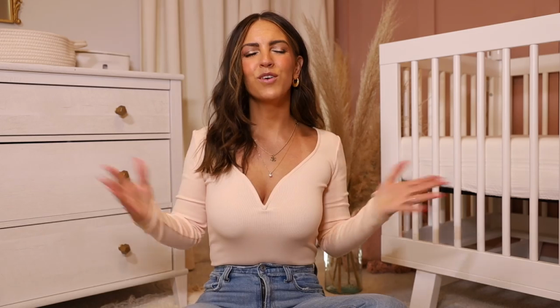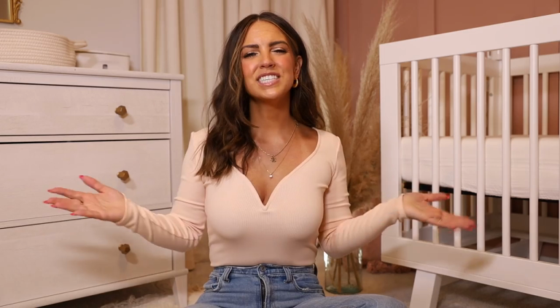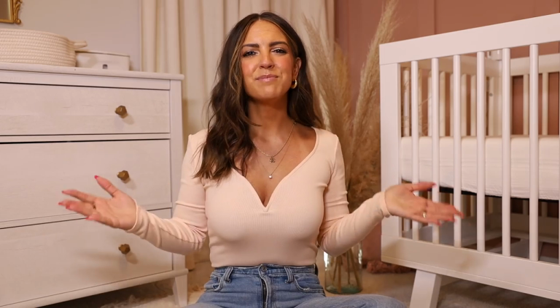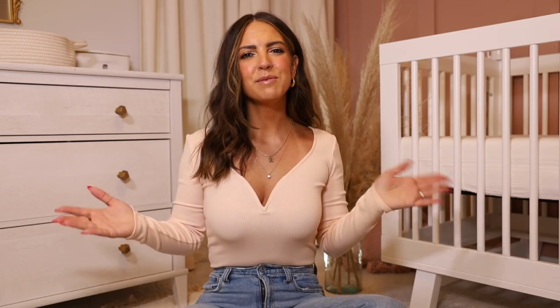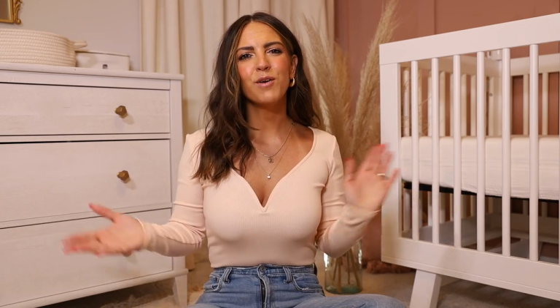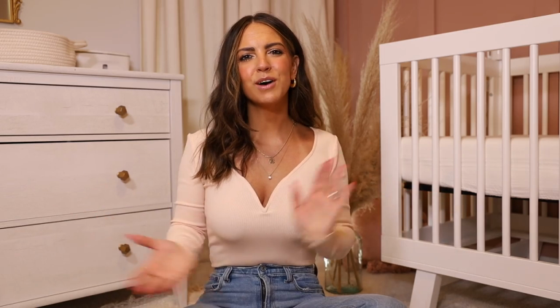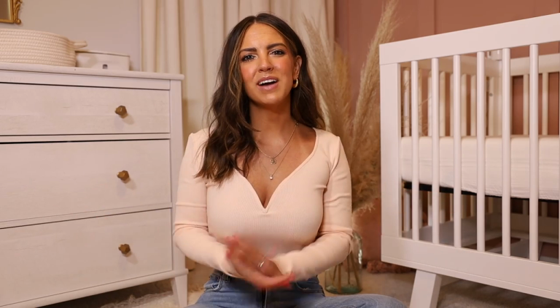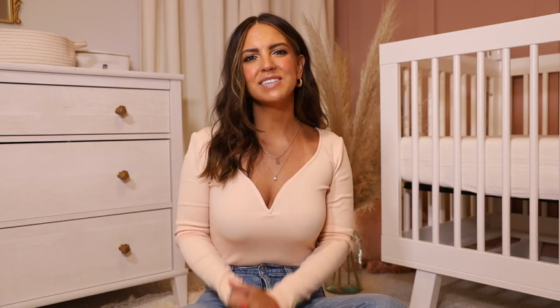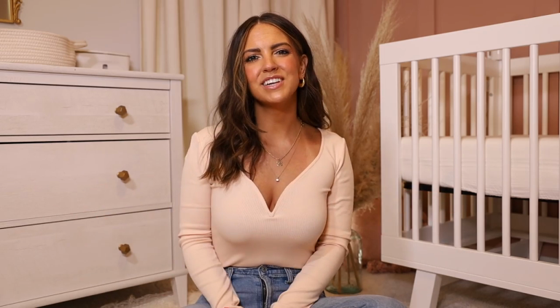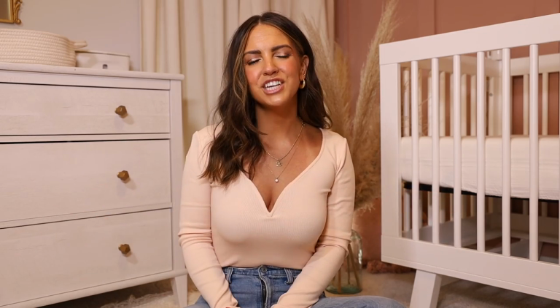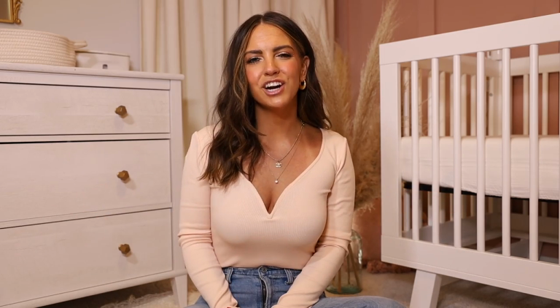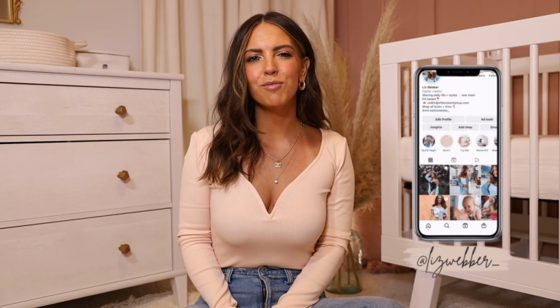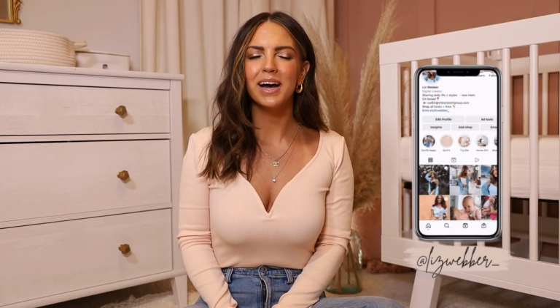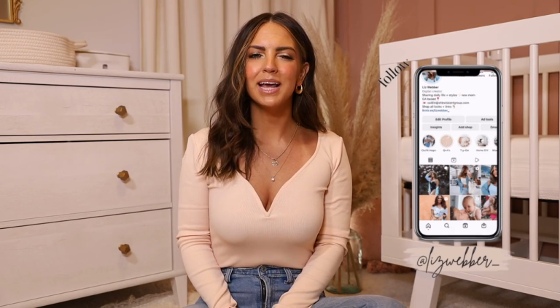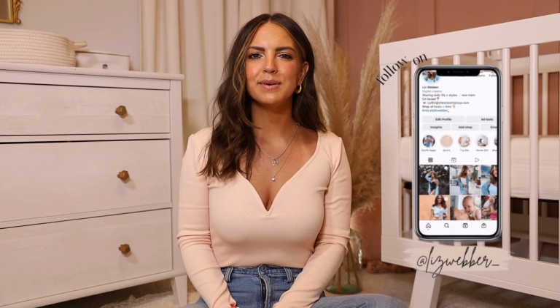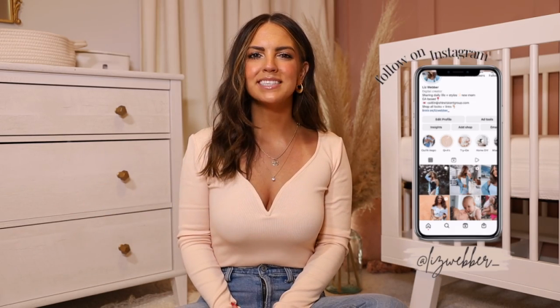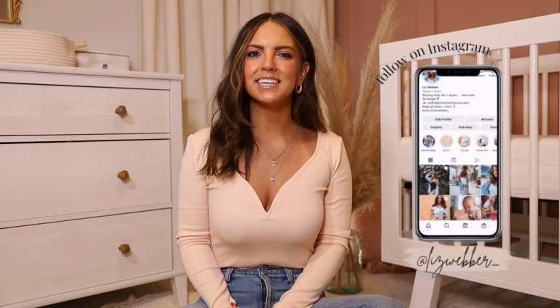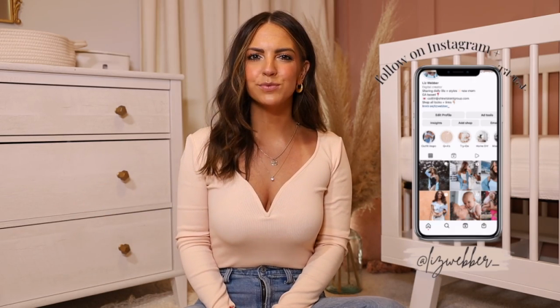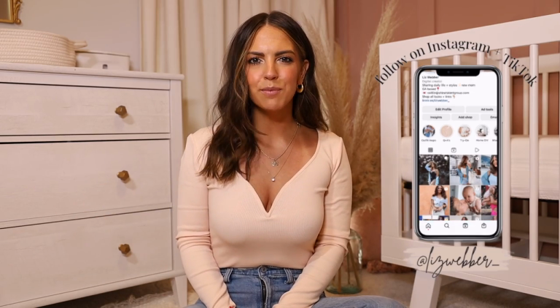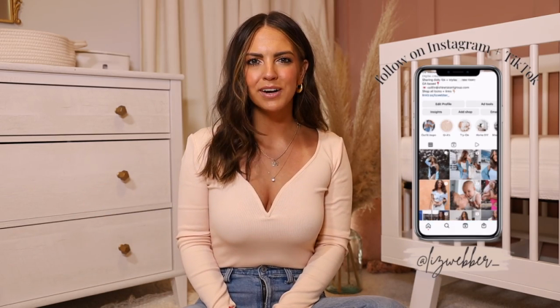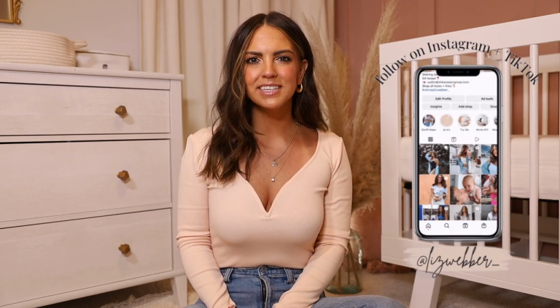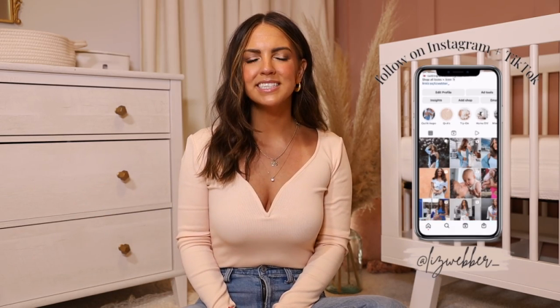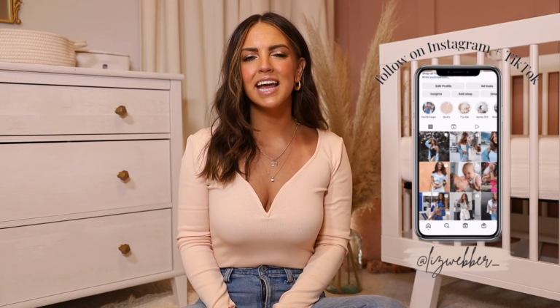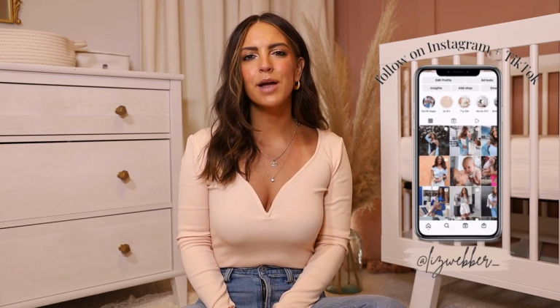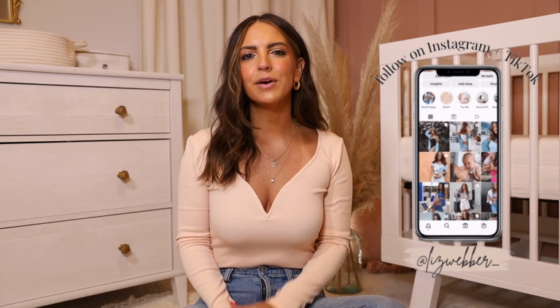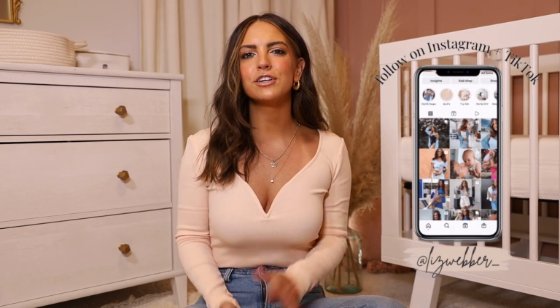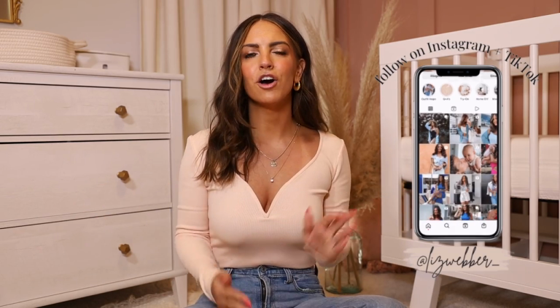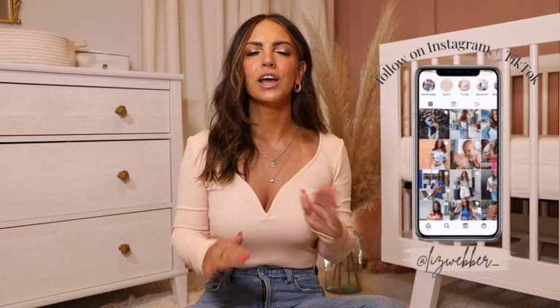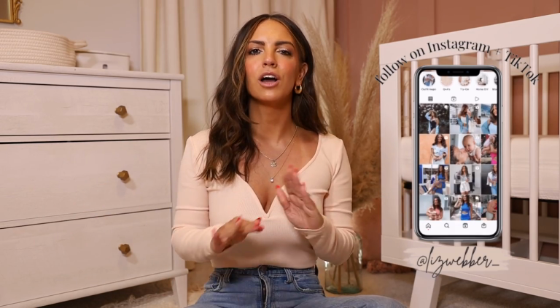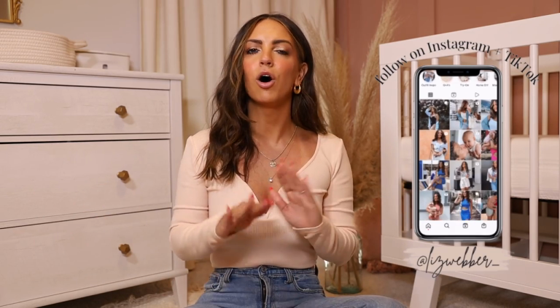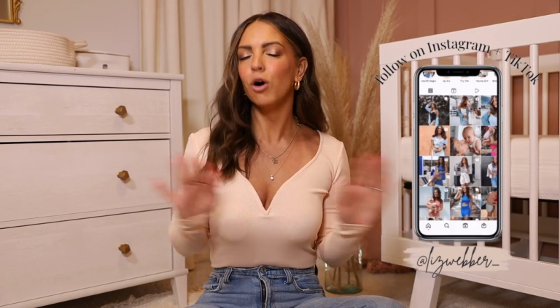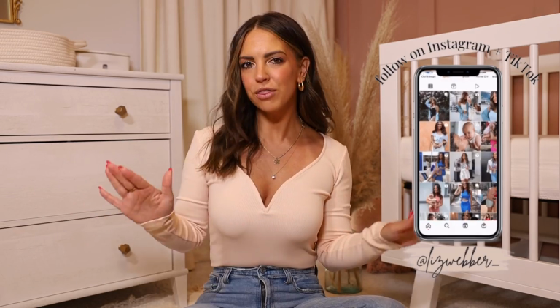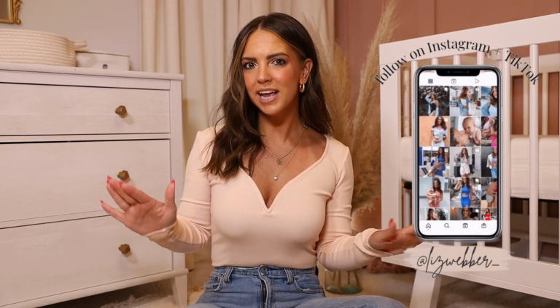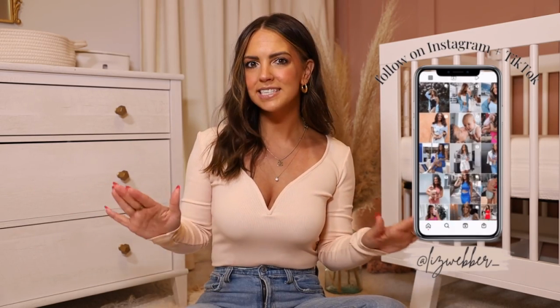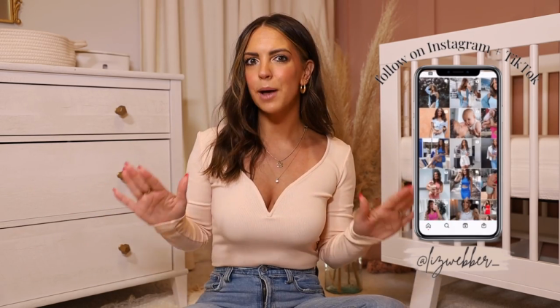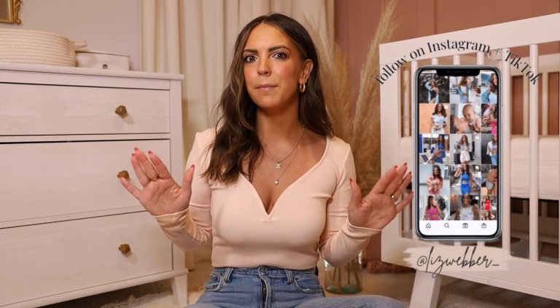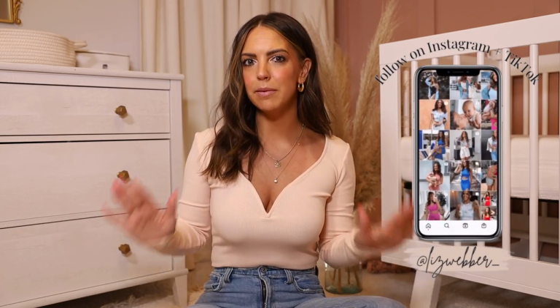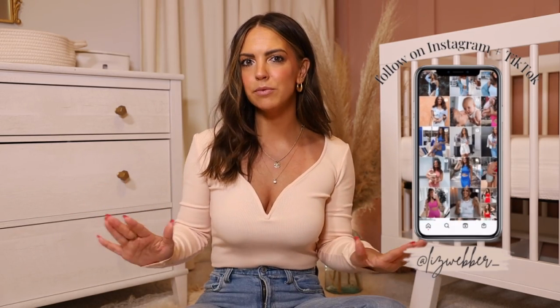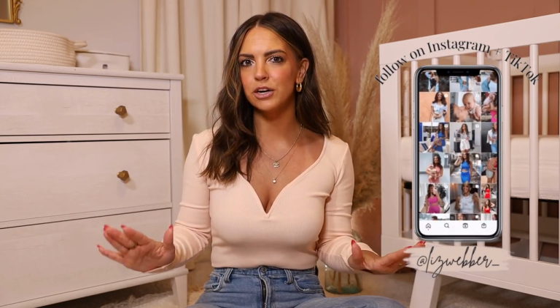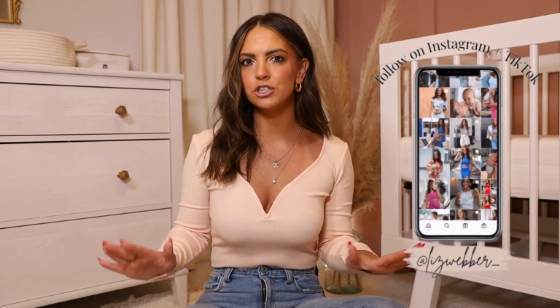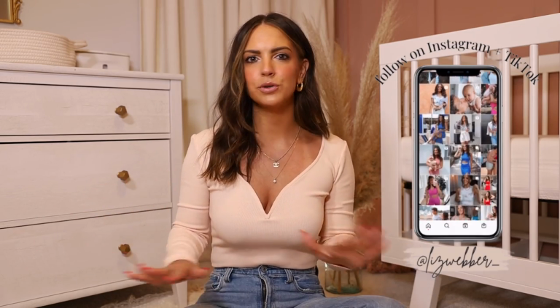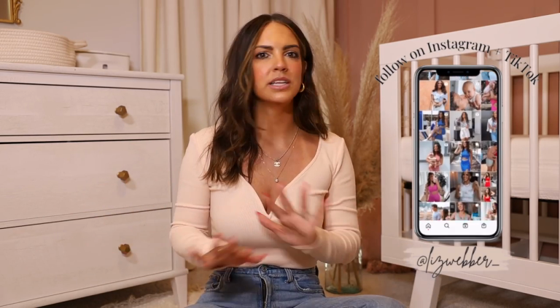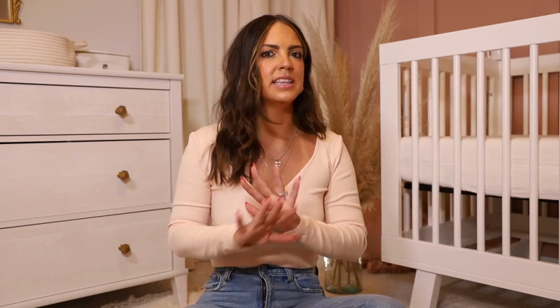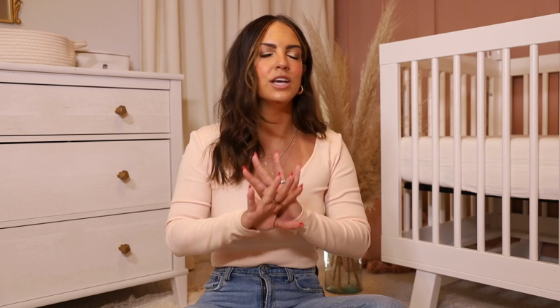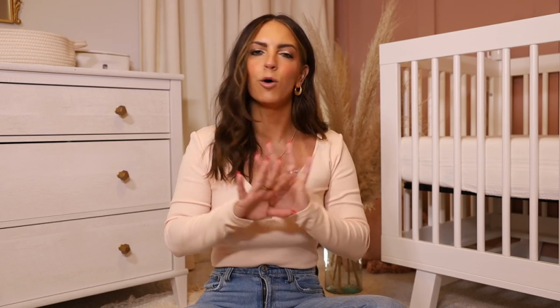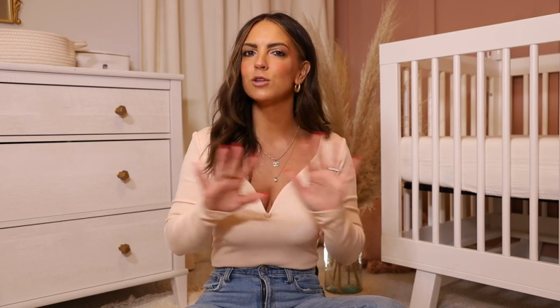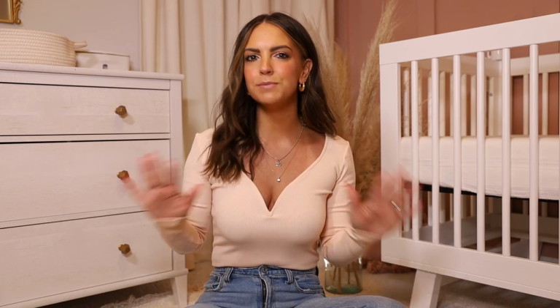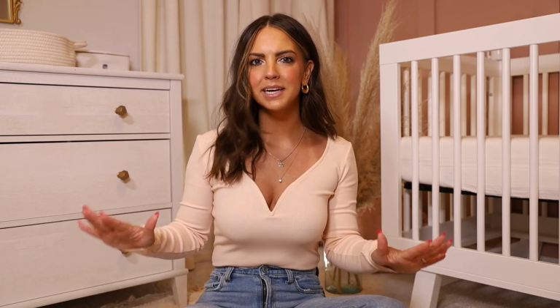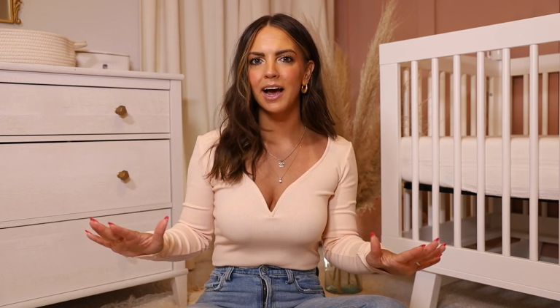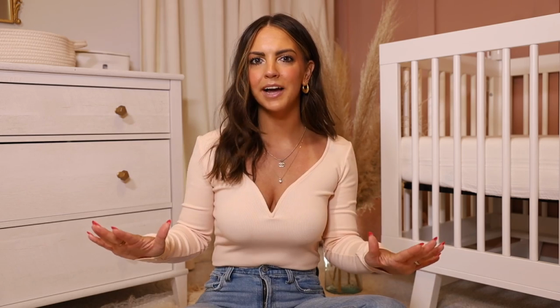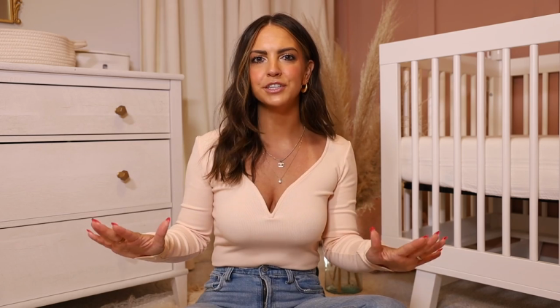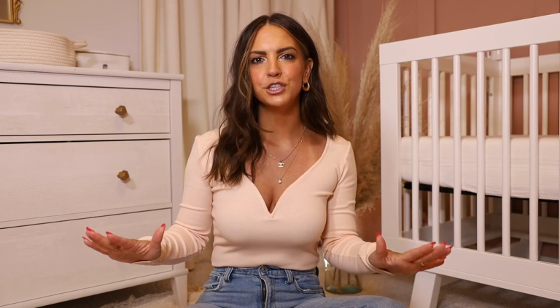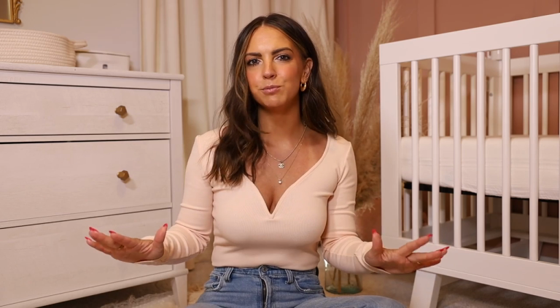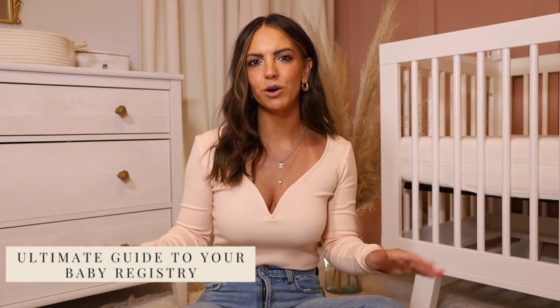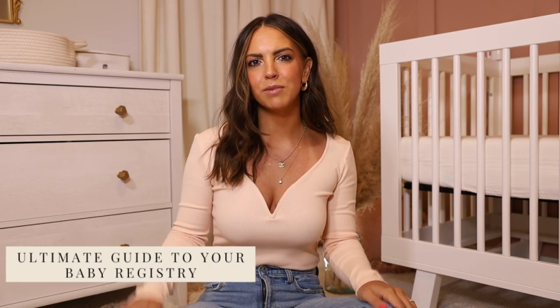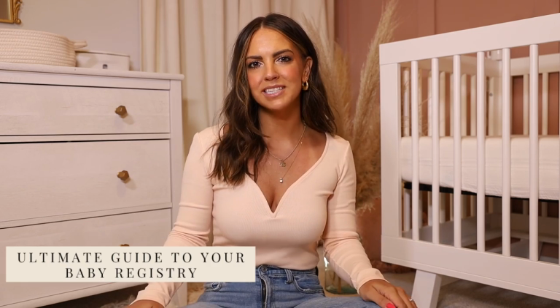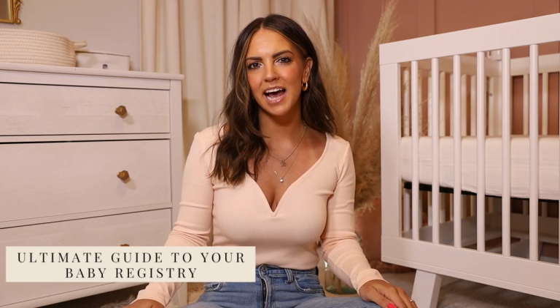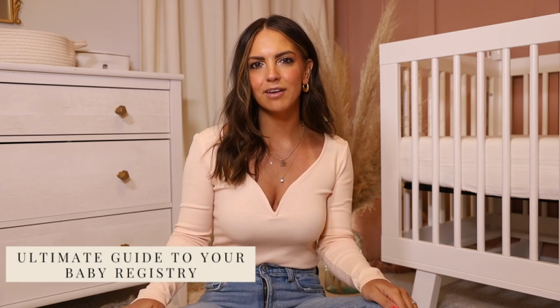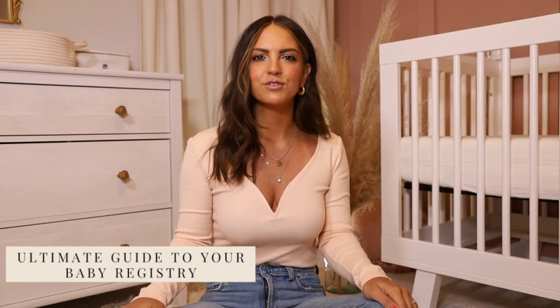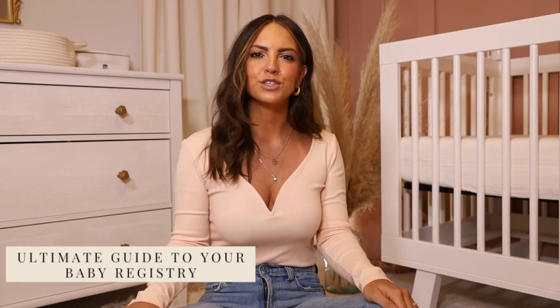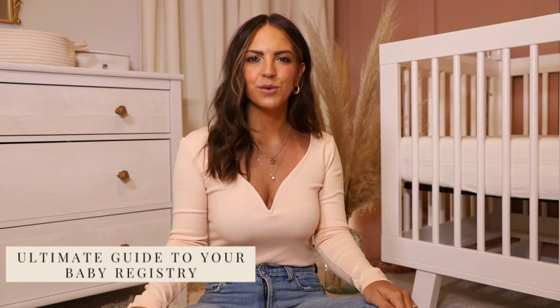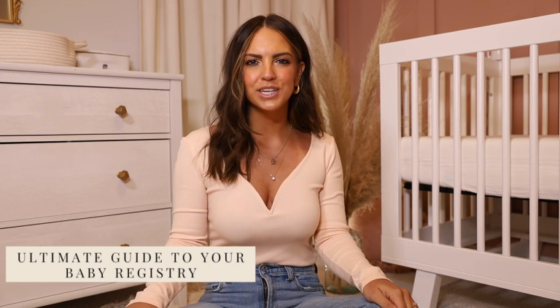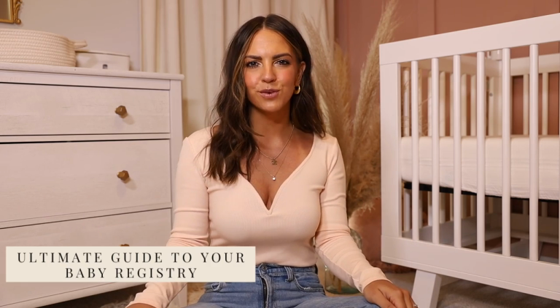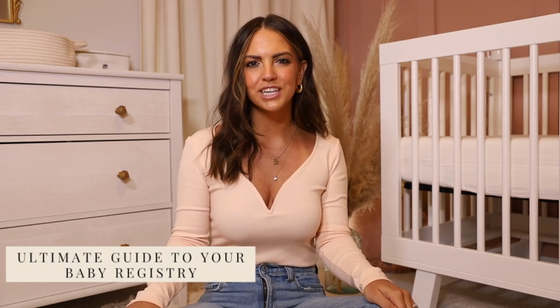What's up people? Welcome back to my channel. My name is Liz Weber and today we're talking all things baby registry — the ultimate guide to newborn must-haves for 2022.